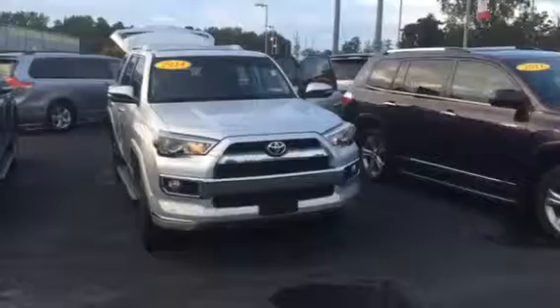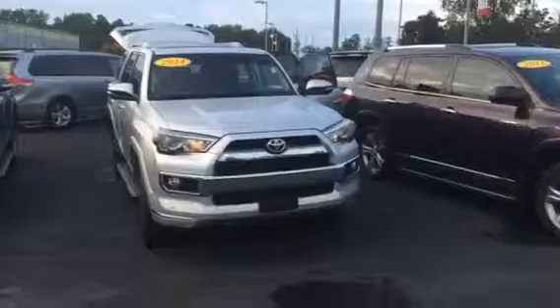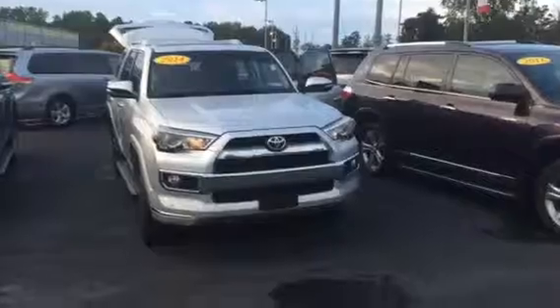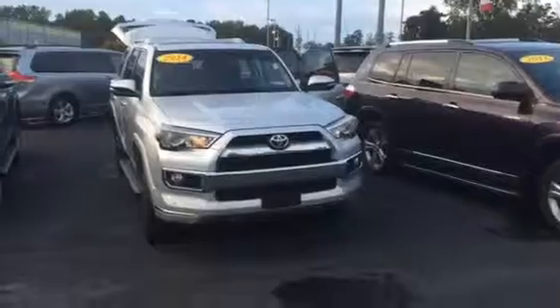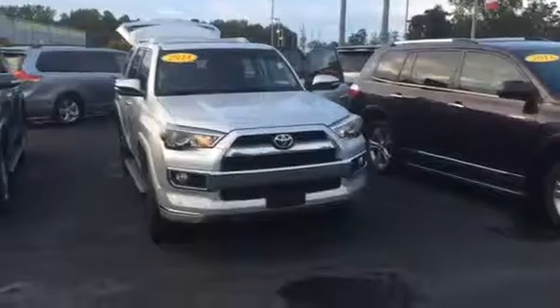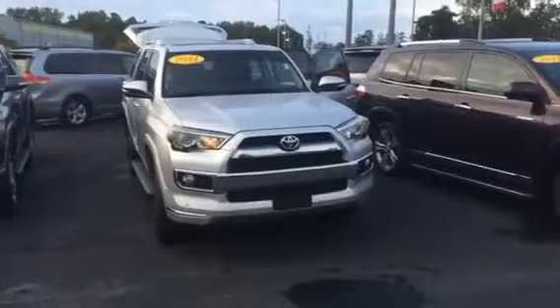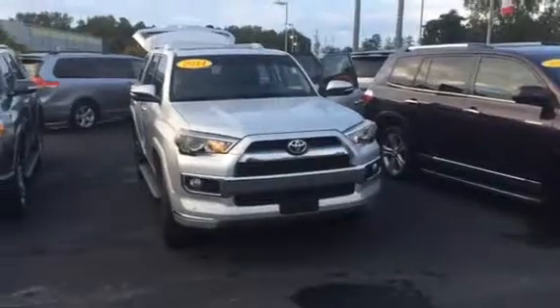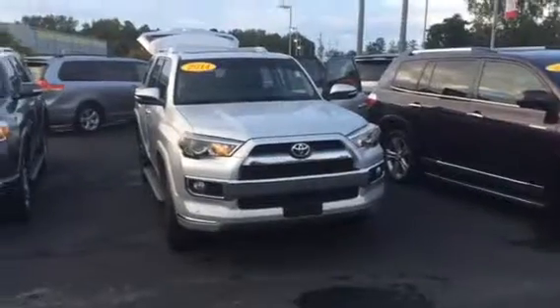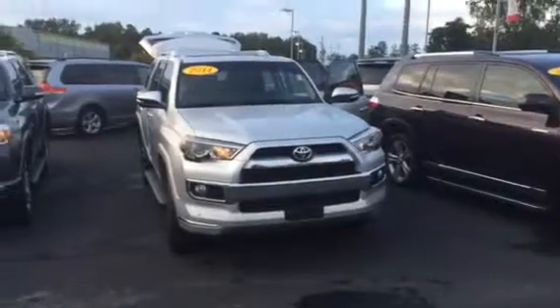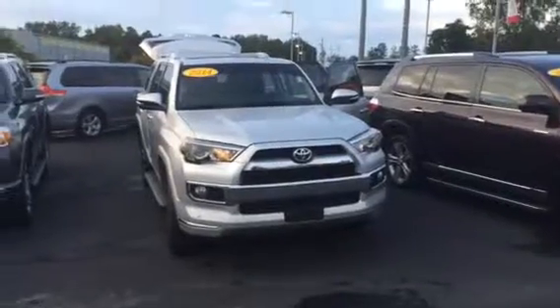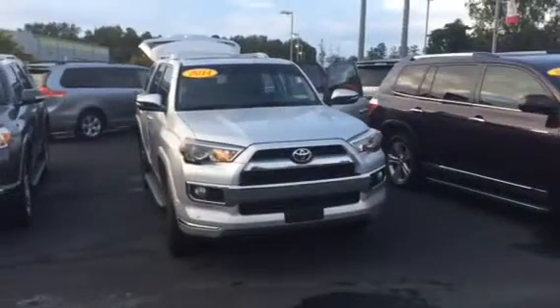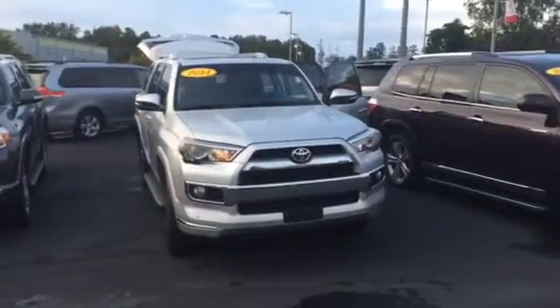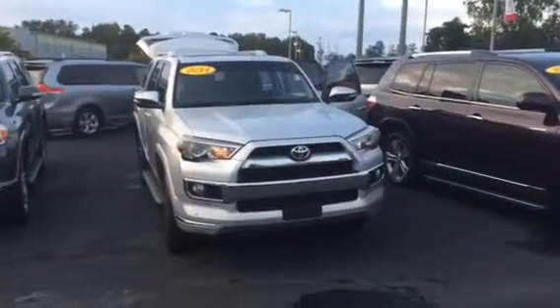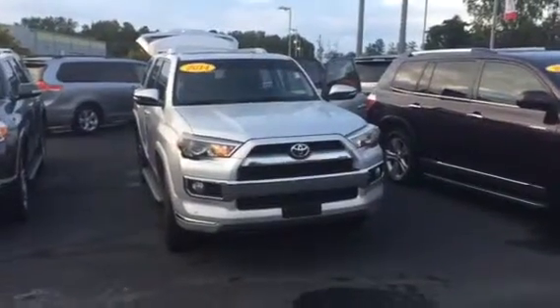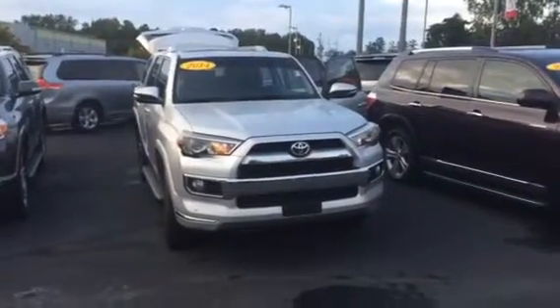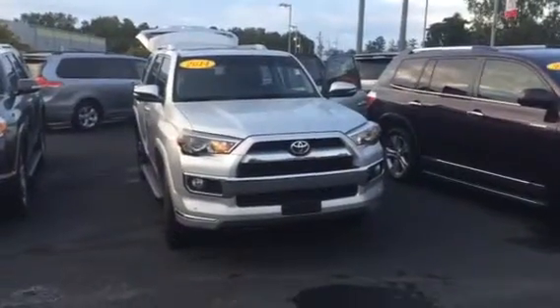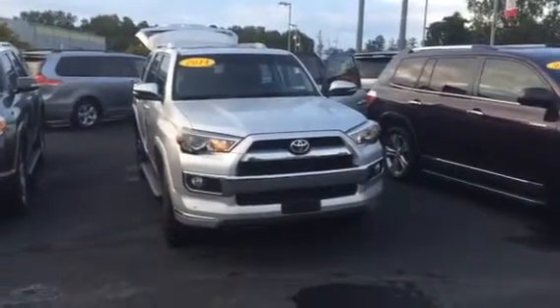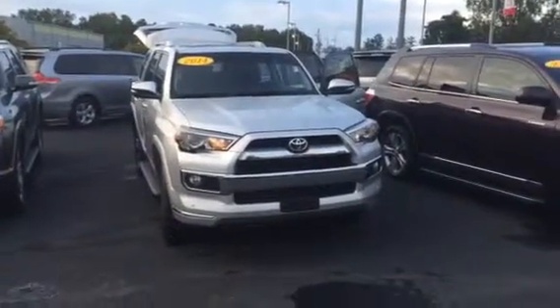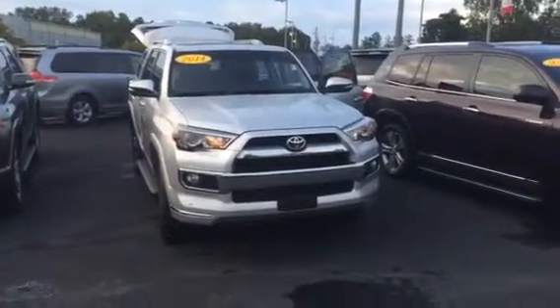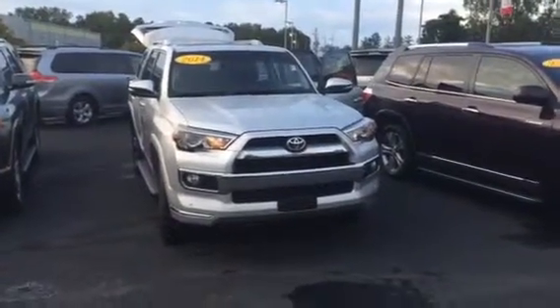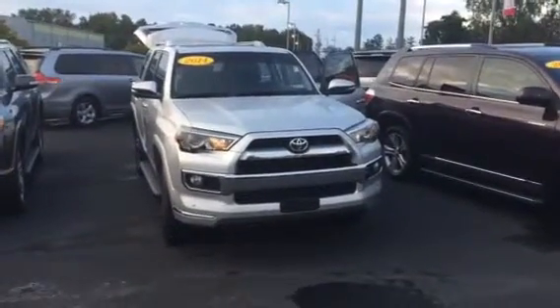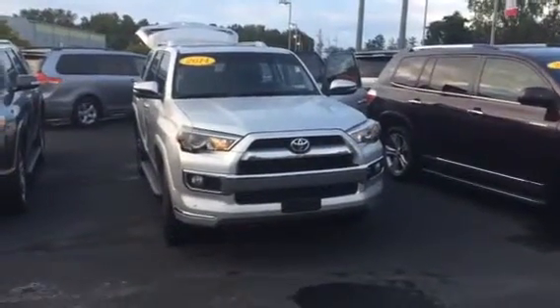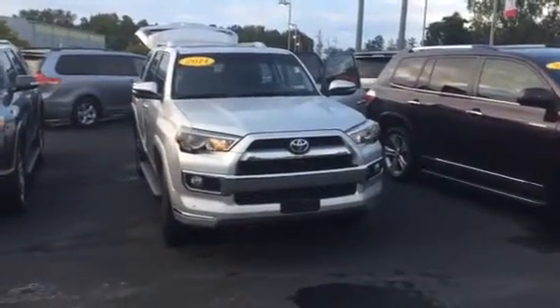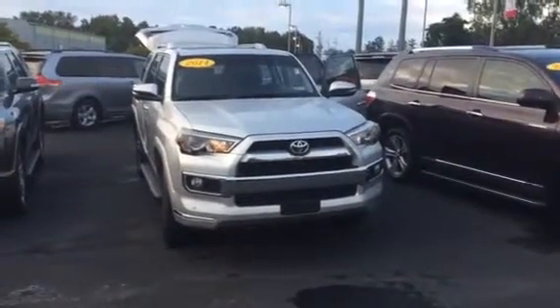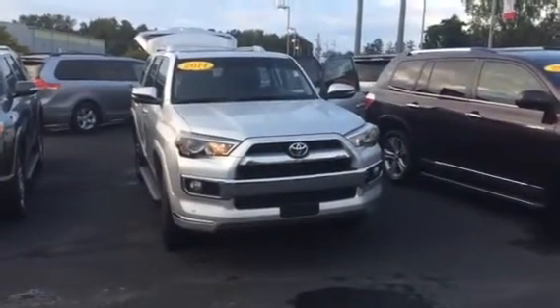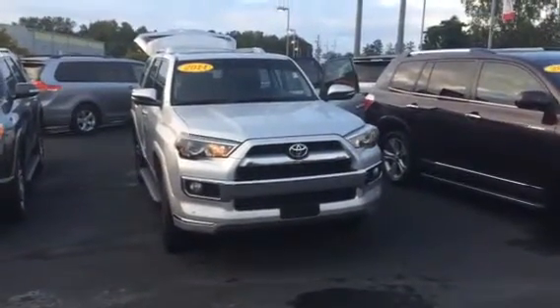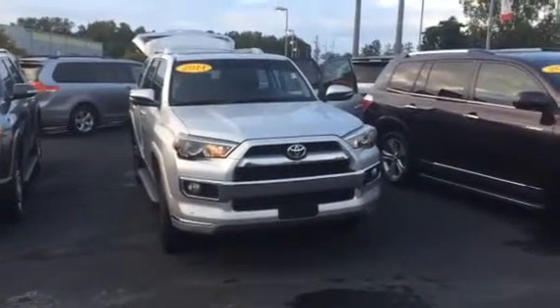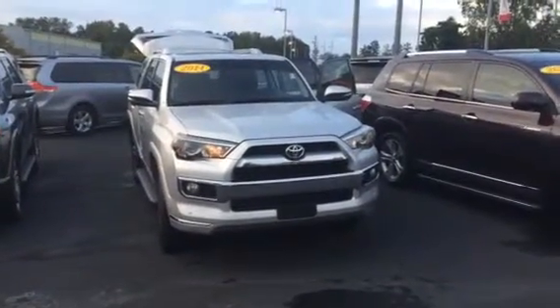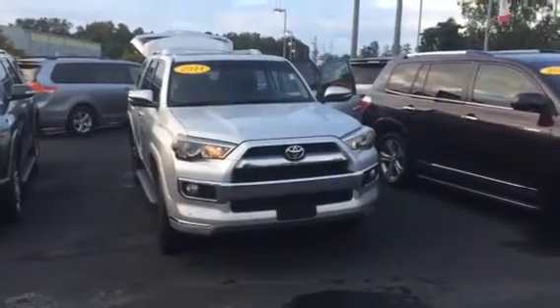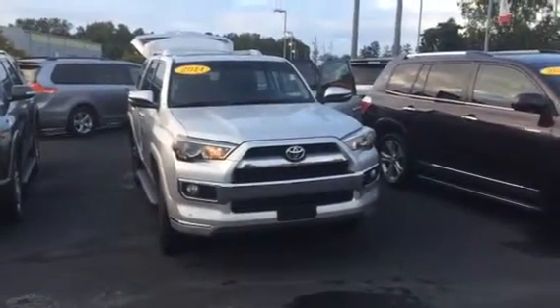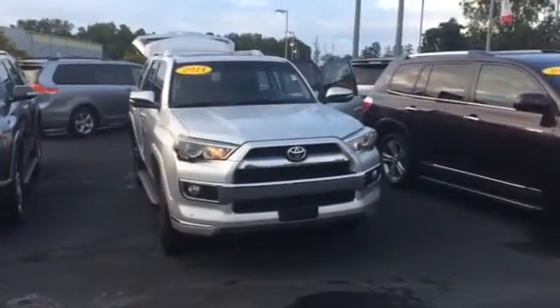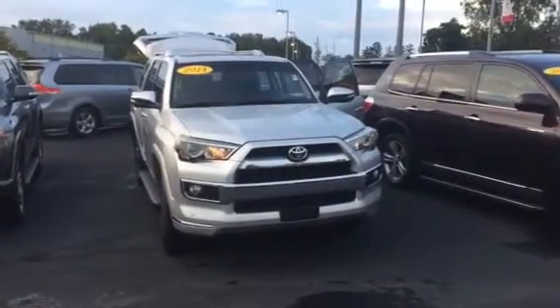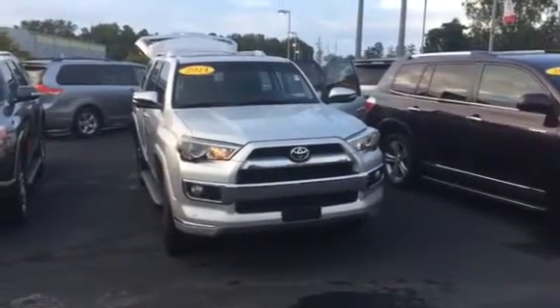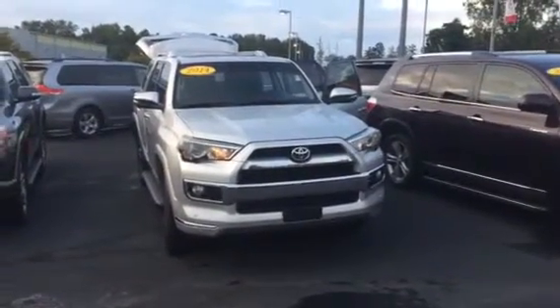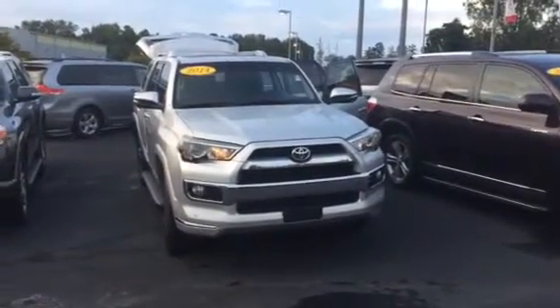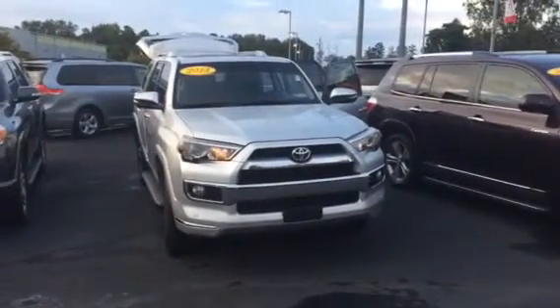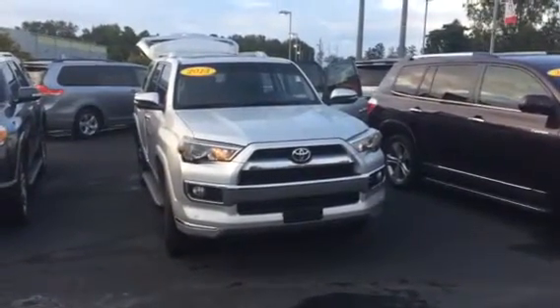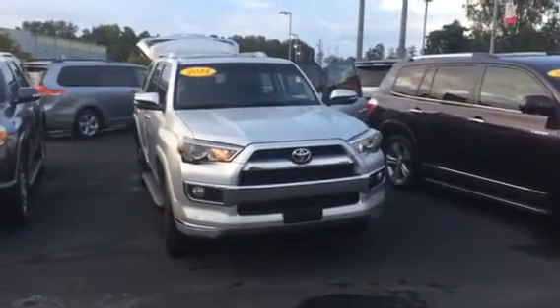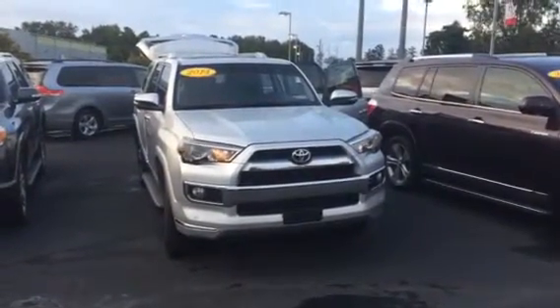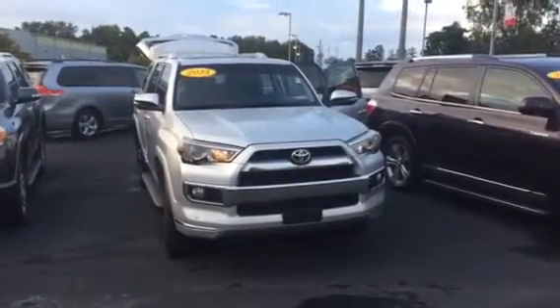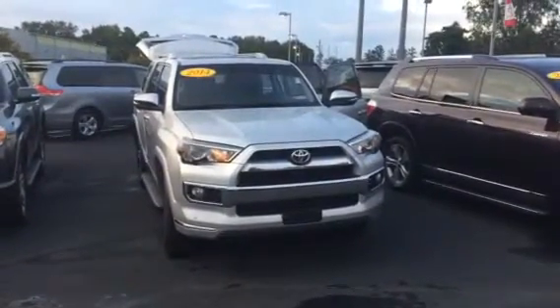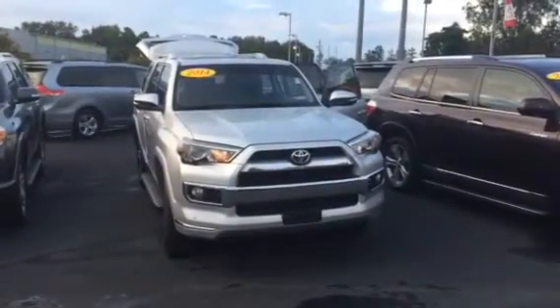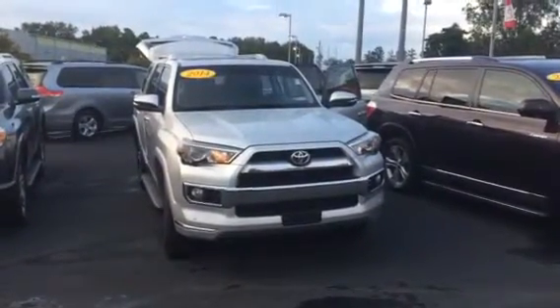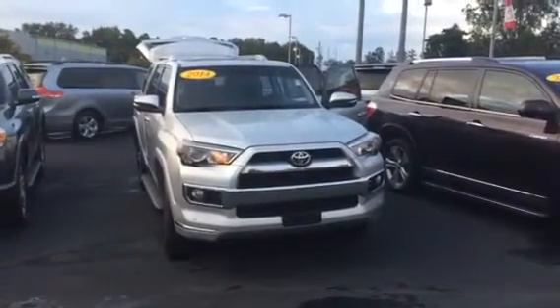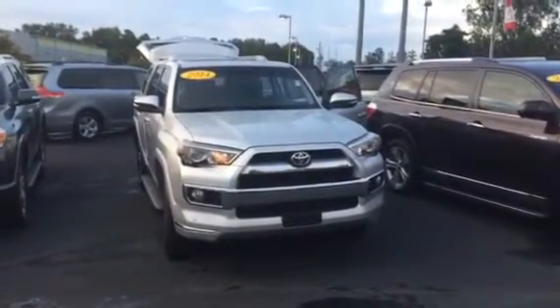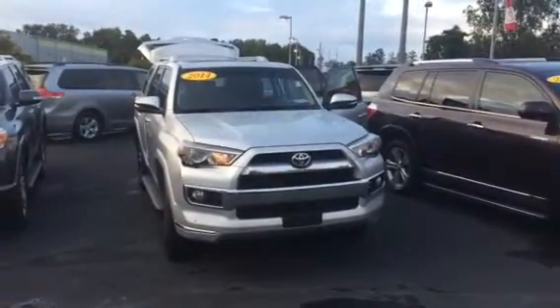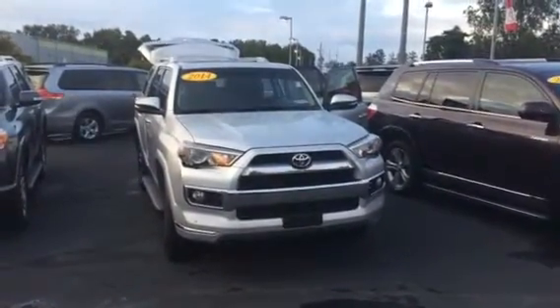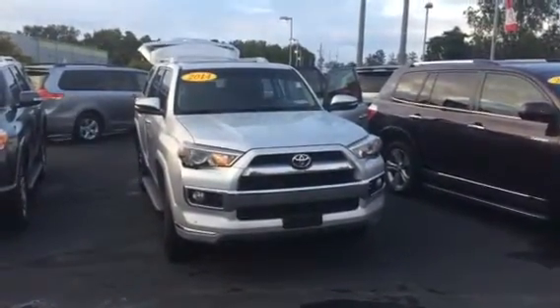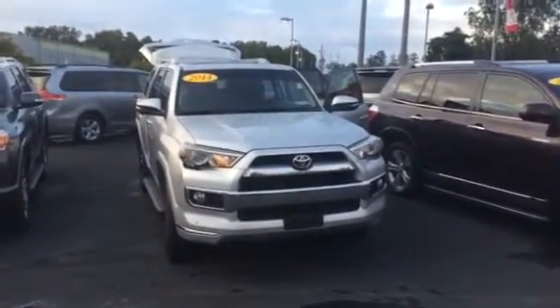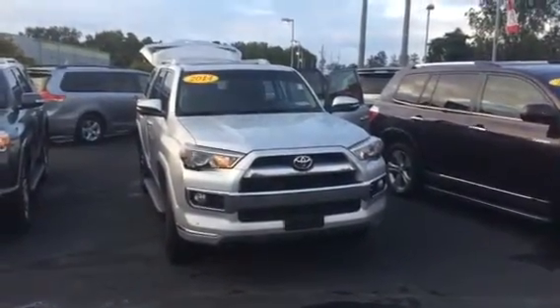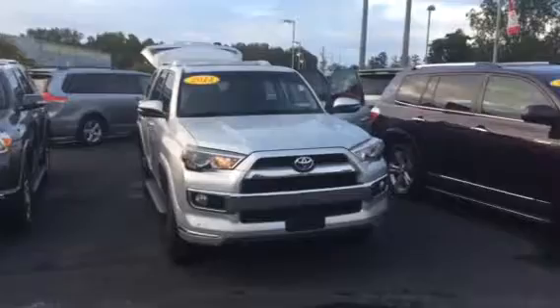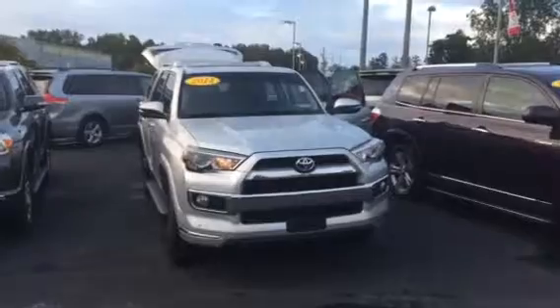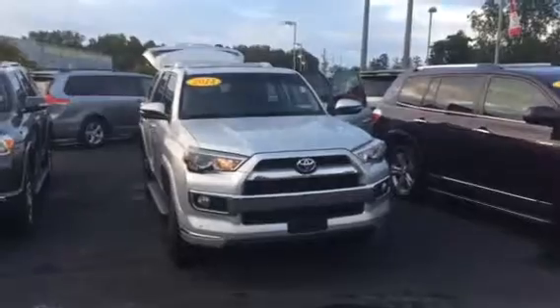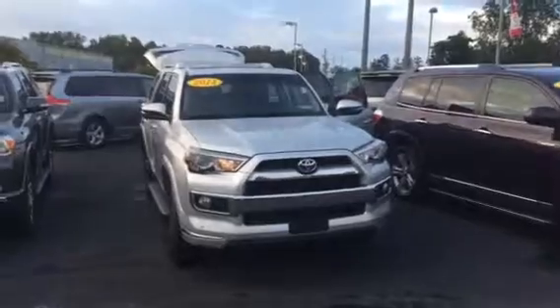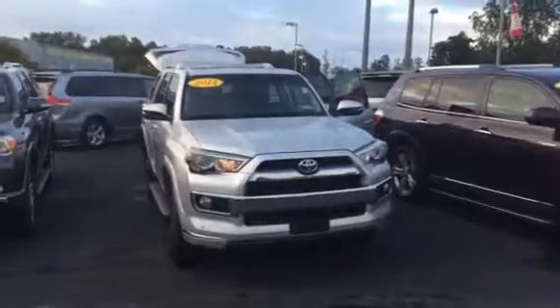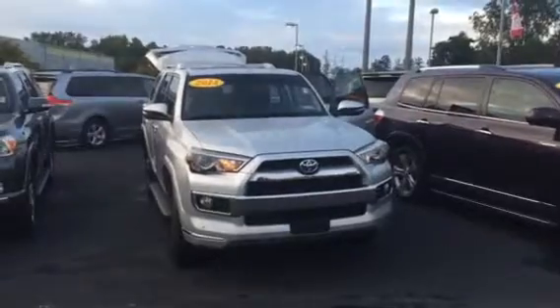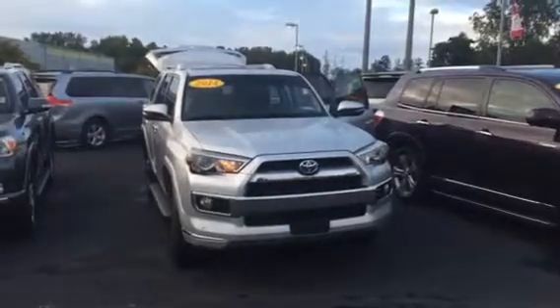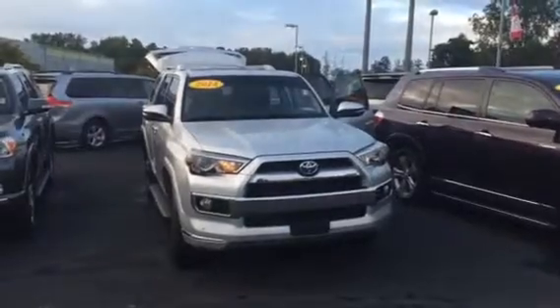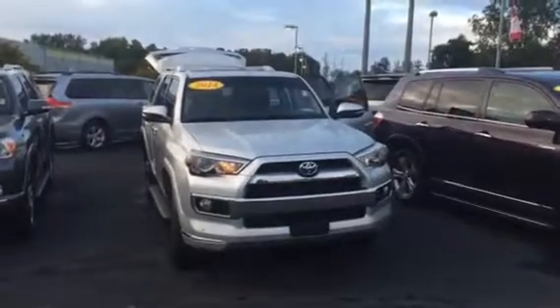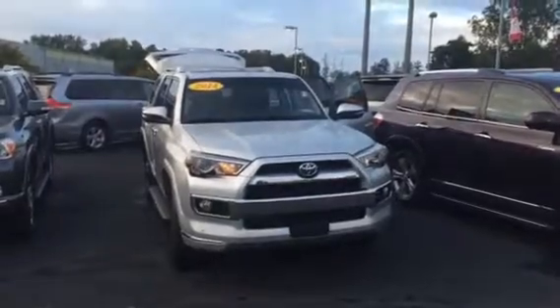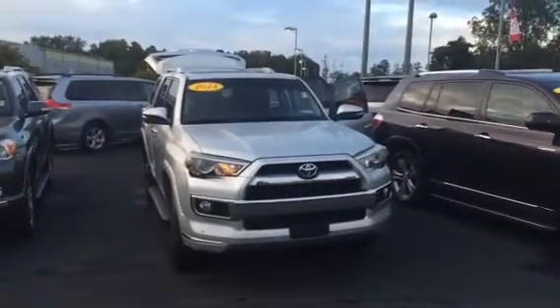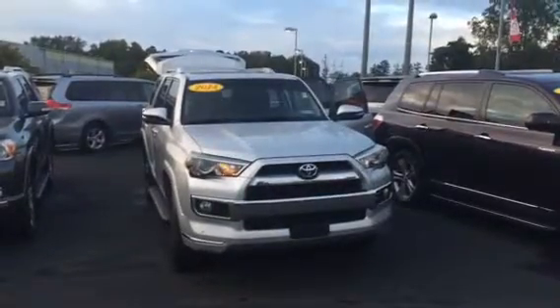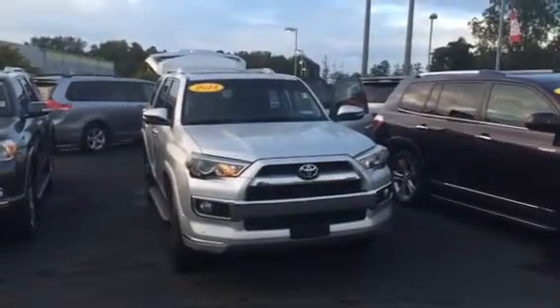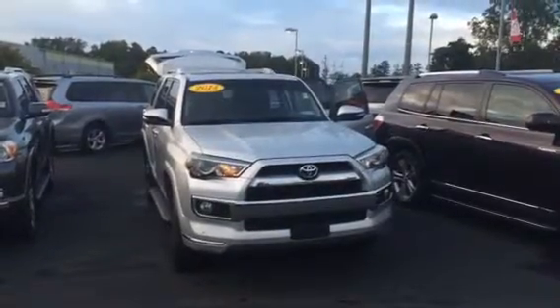Hello Ryan, this is Wanda with Willowgreen's Toyota doing a short walk around the 2014 Toyota 4Runner Limited.